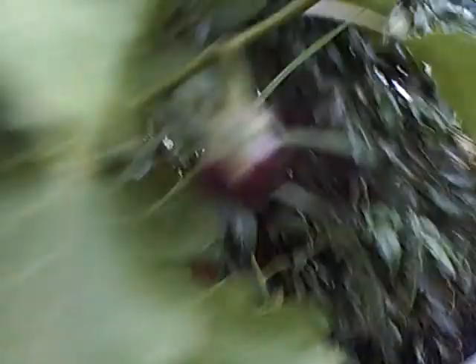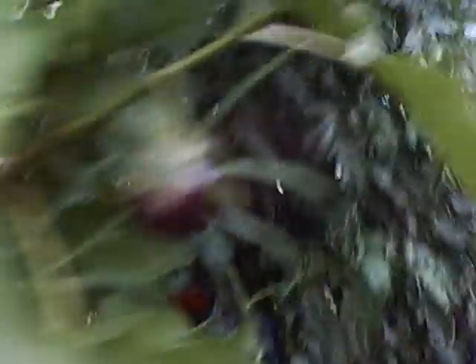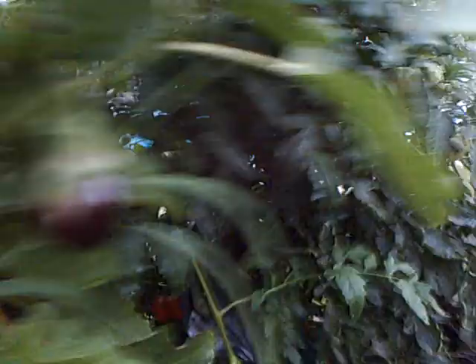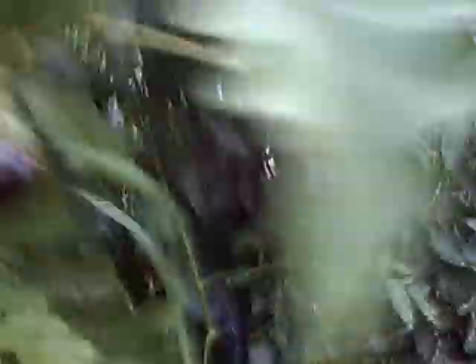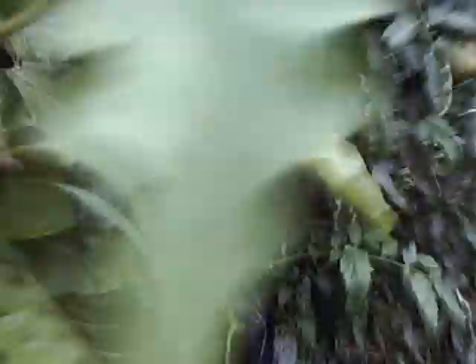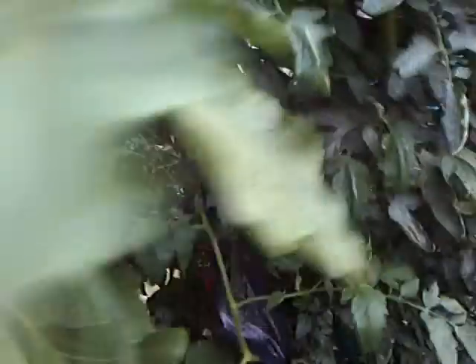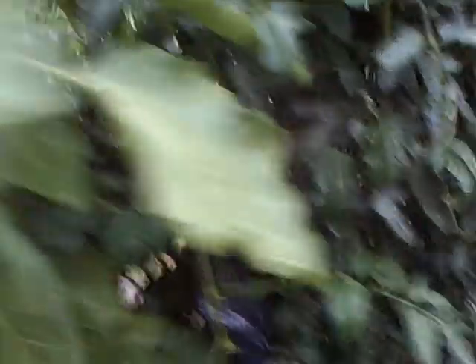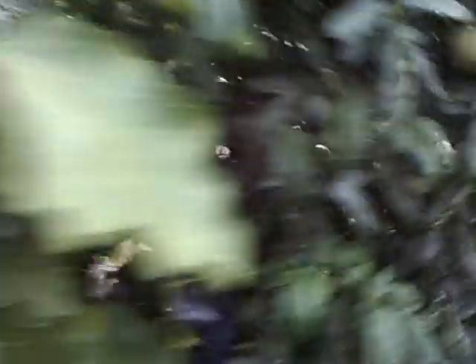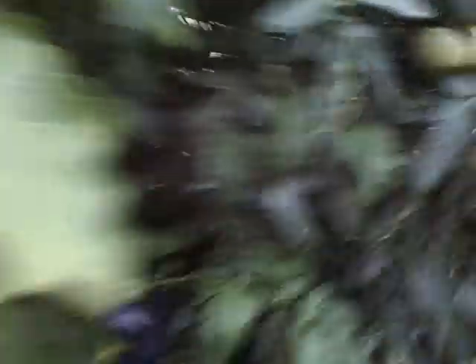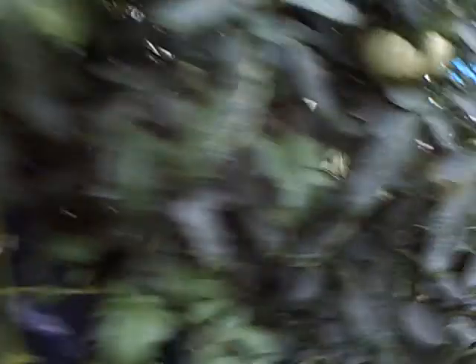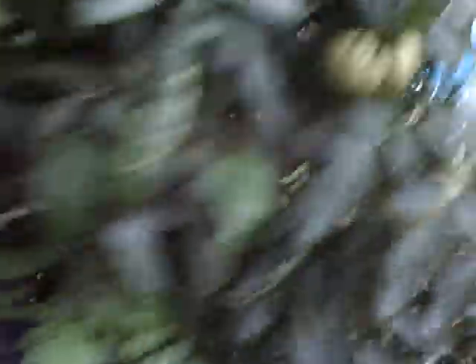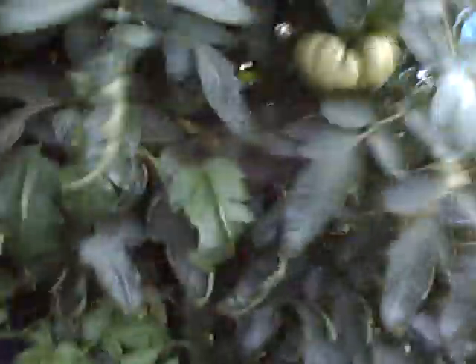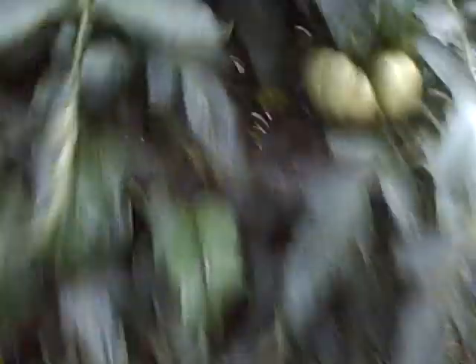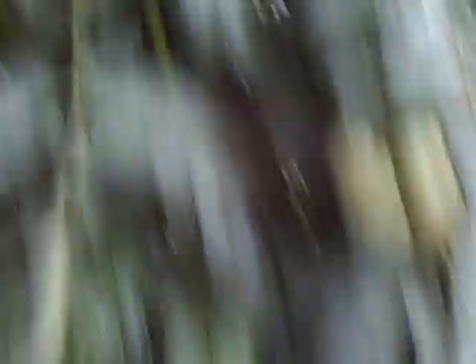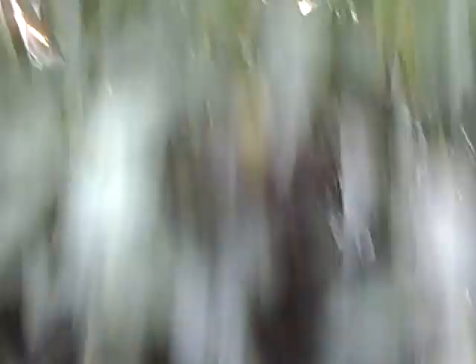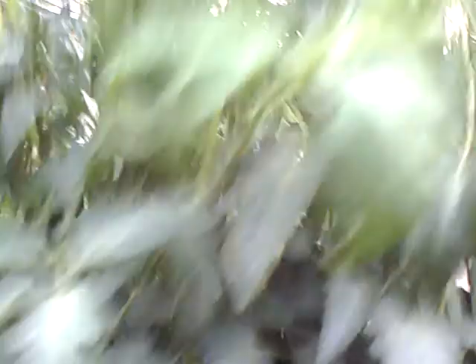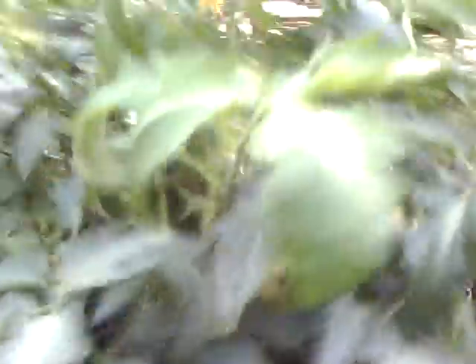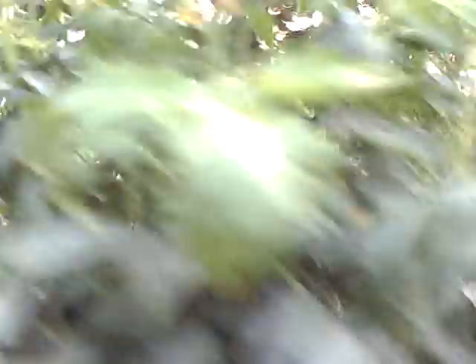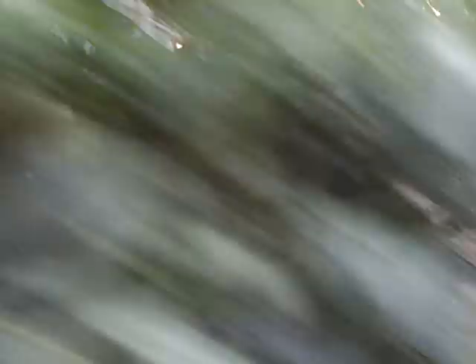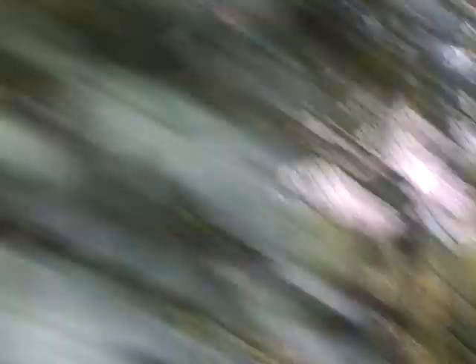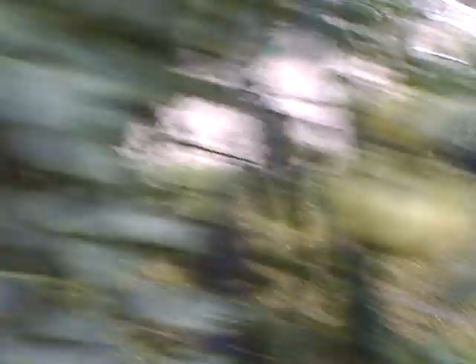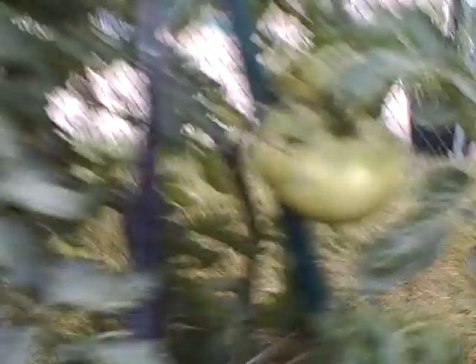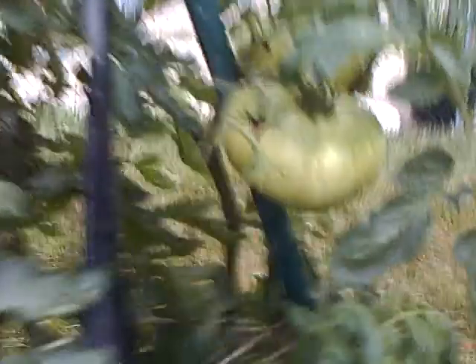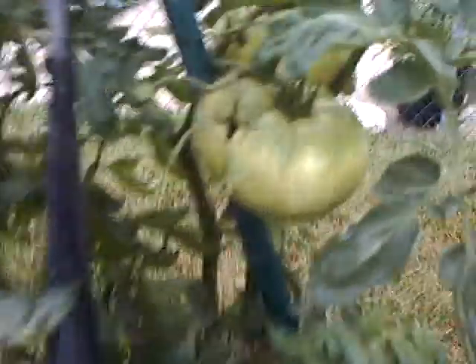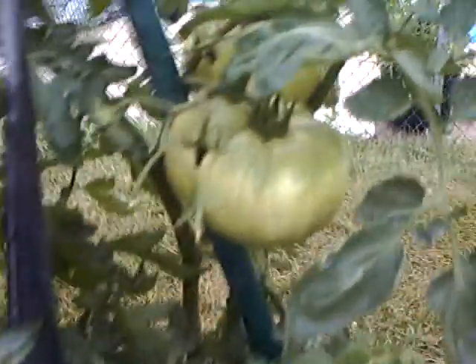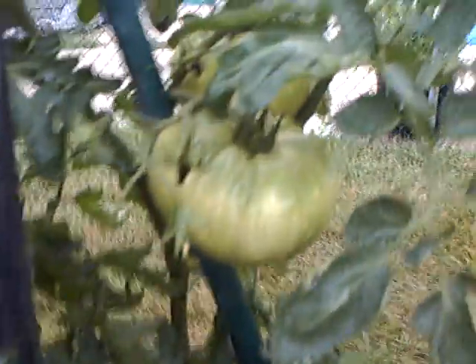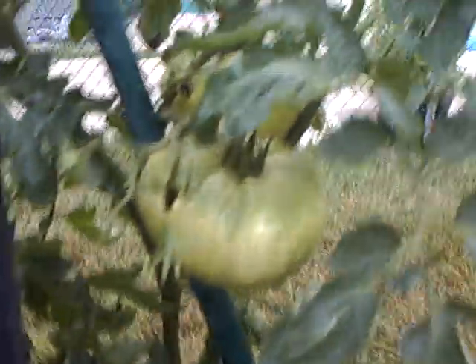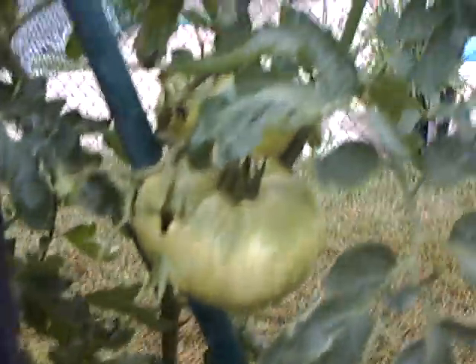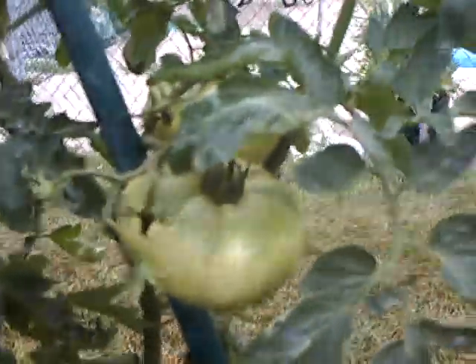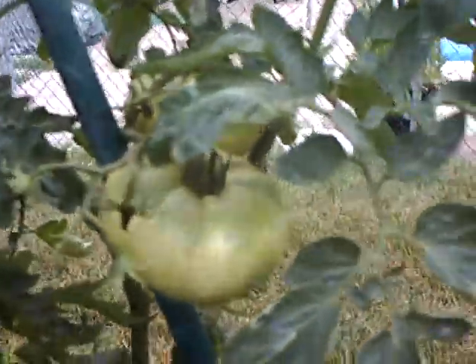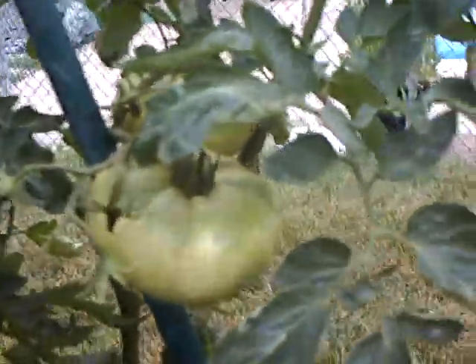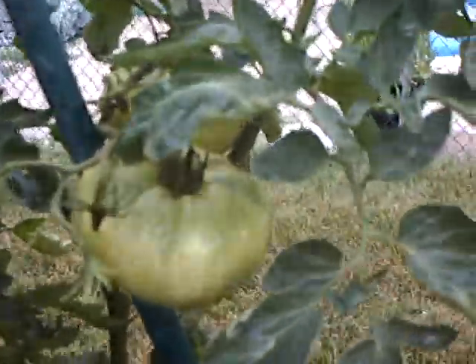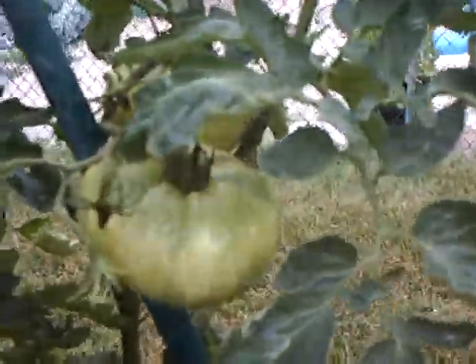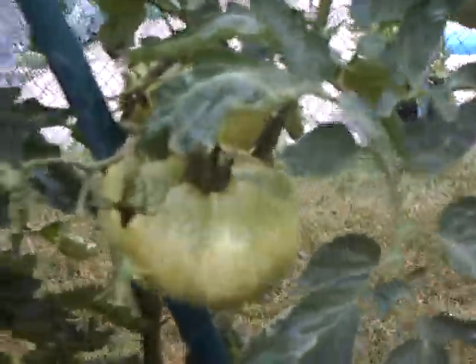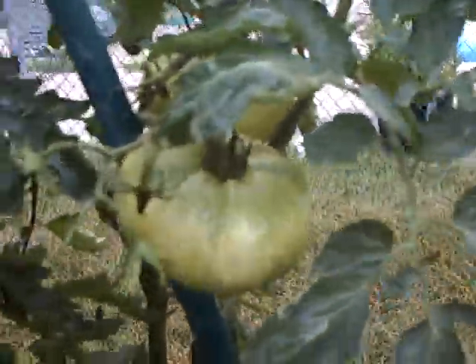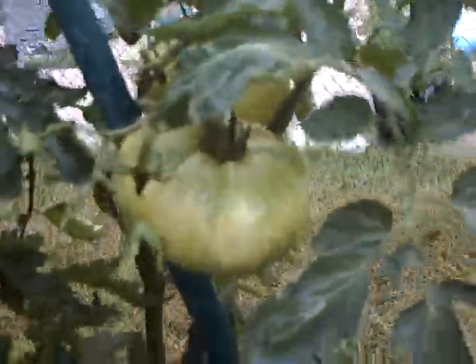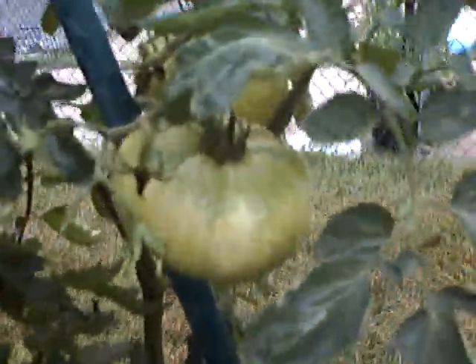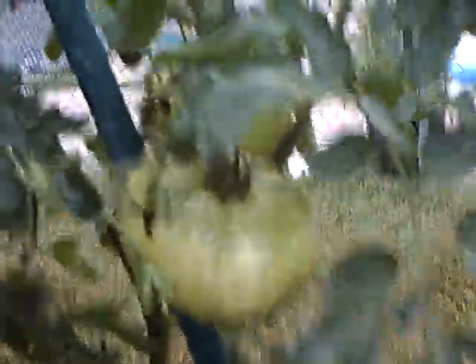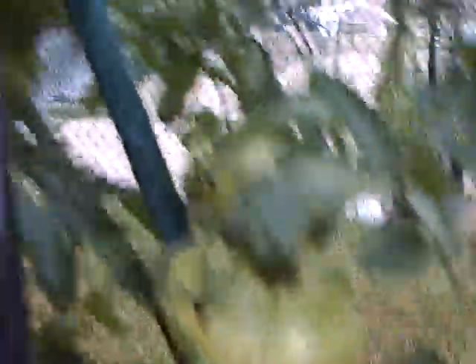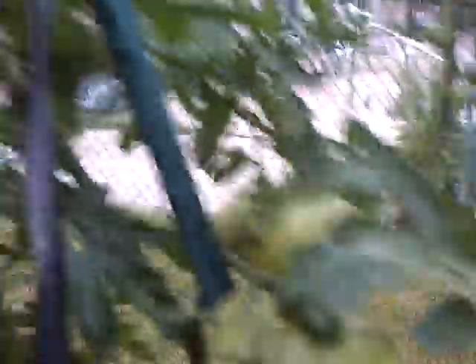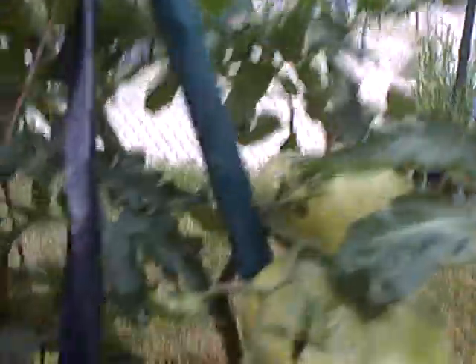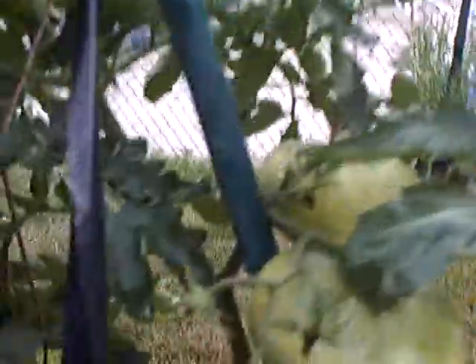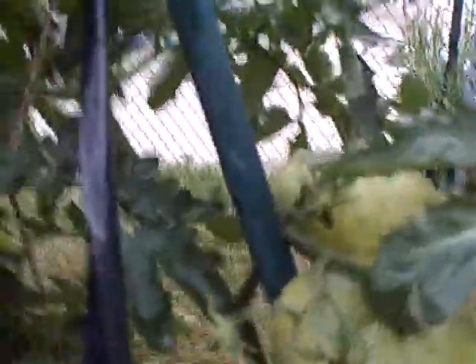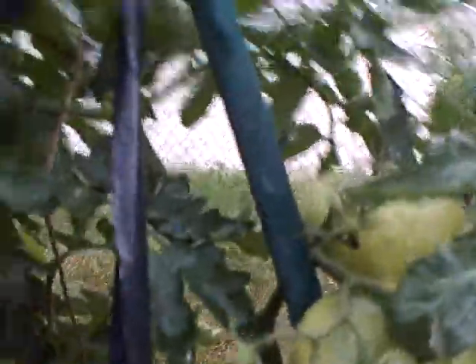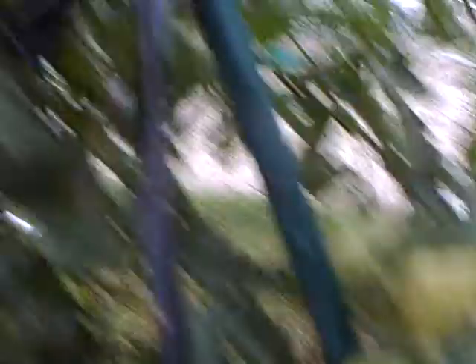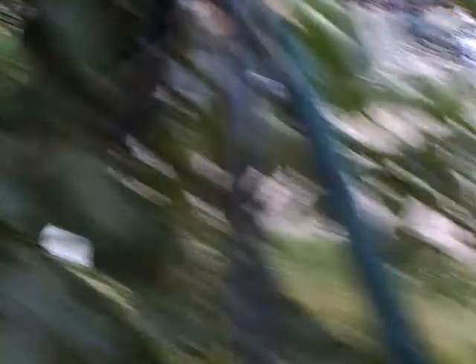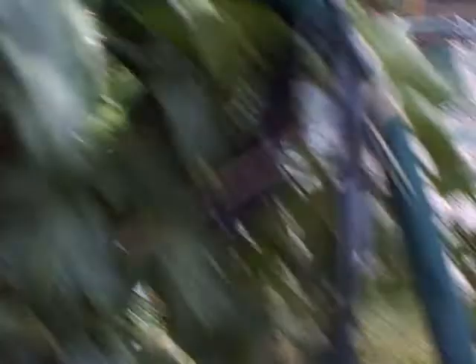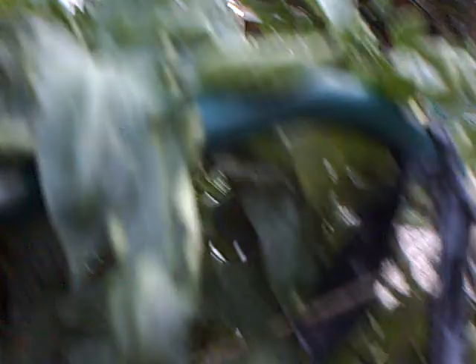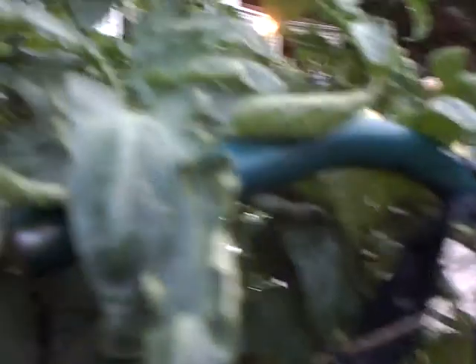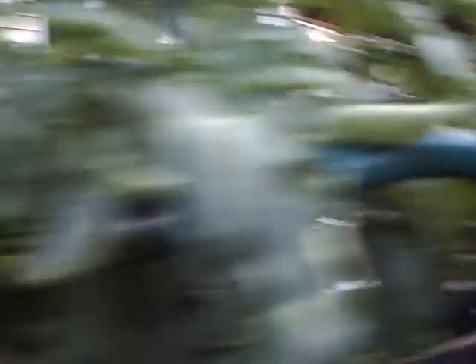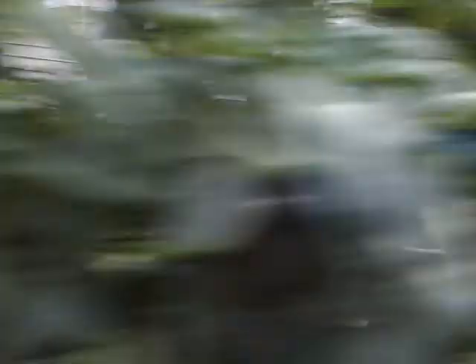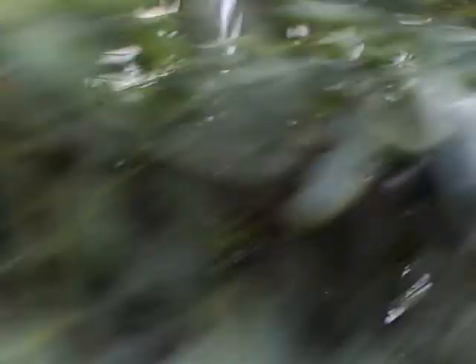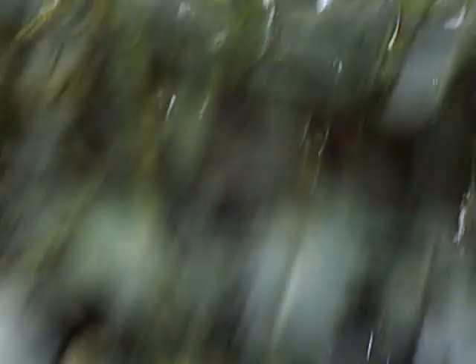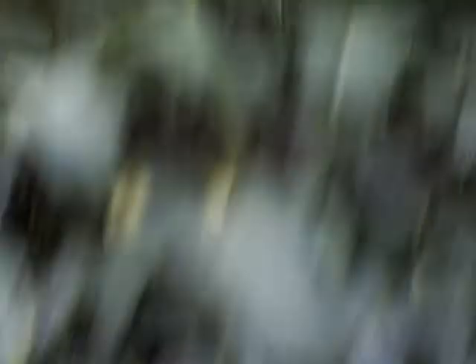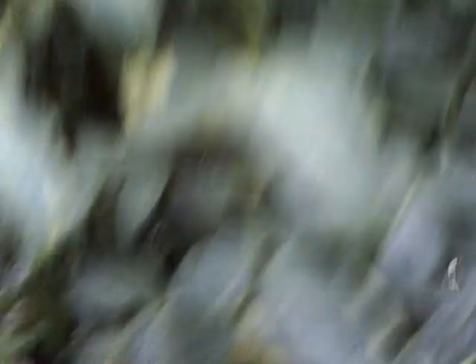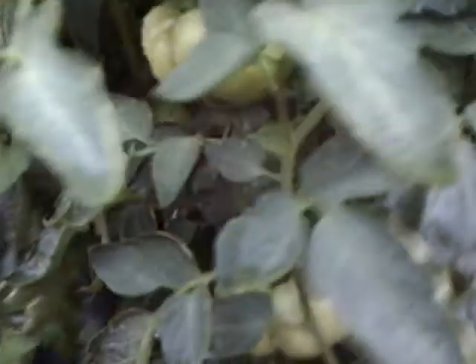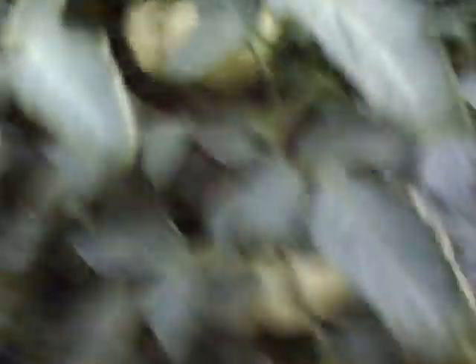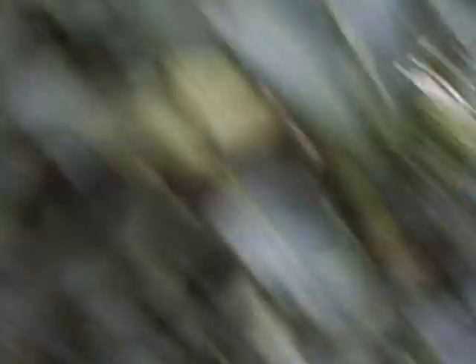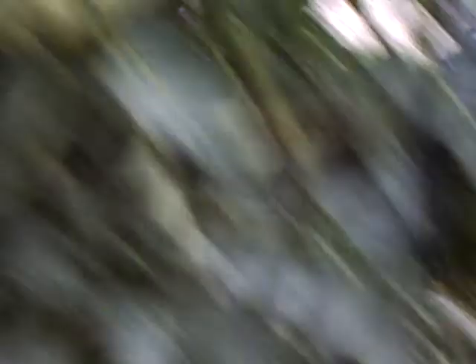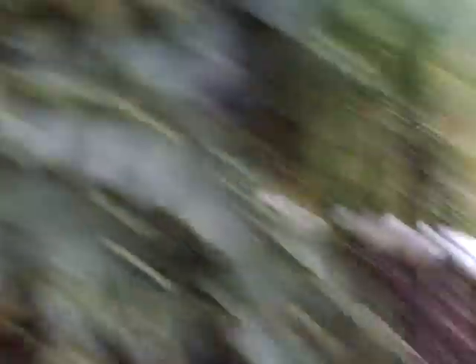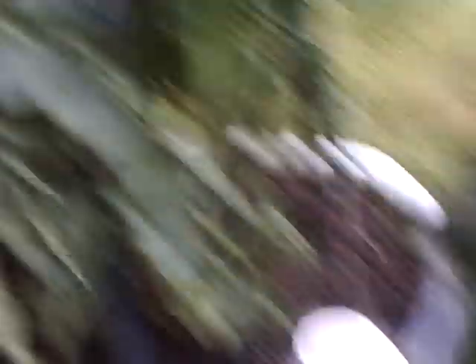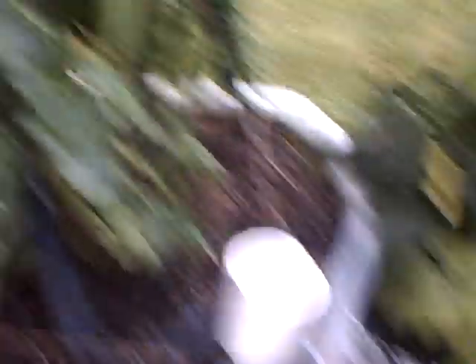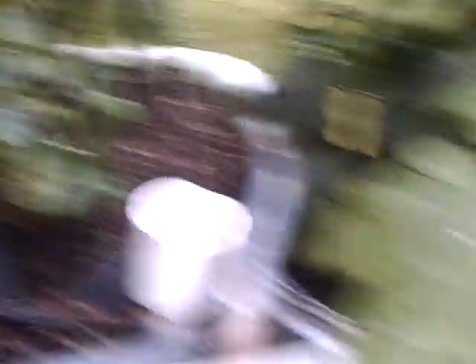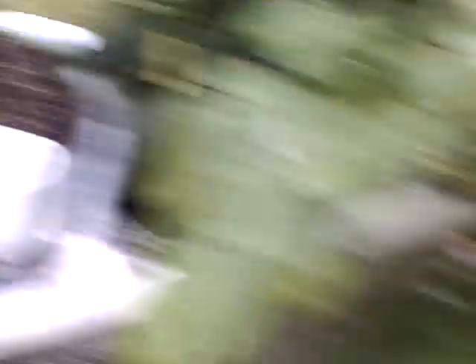Also, tomatoes. Coming in fantastic. Look at the size of these things. Really nice.